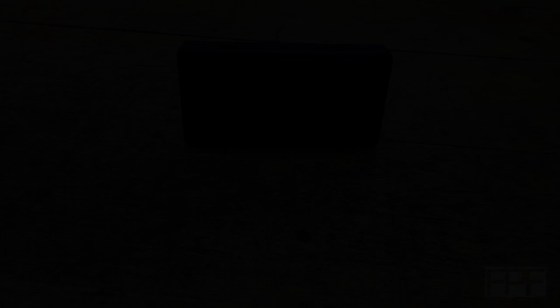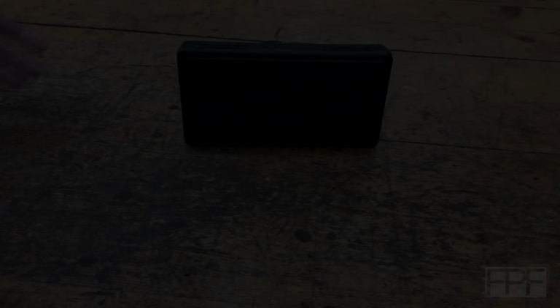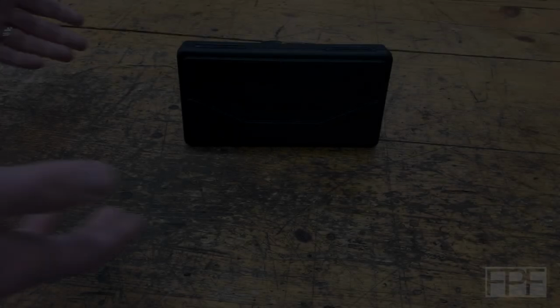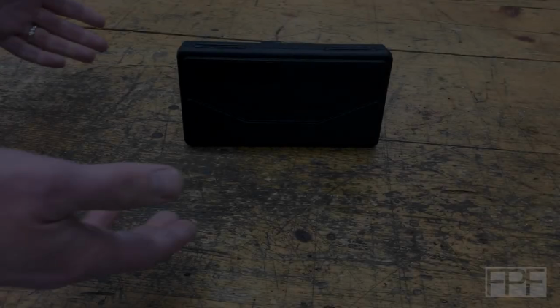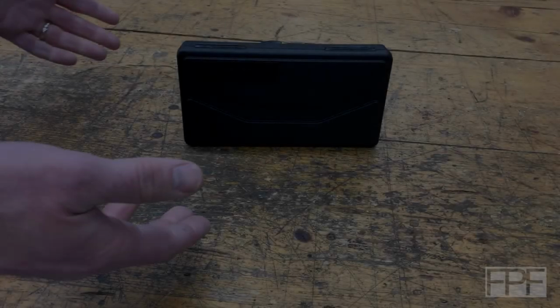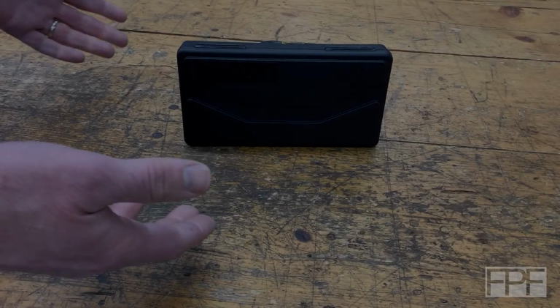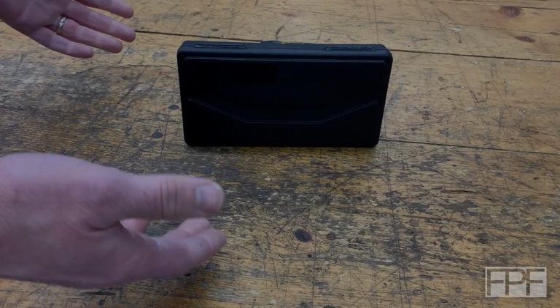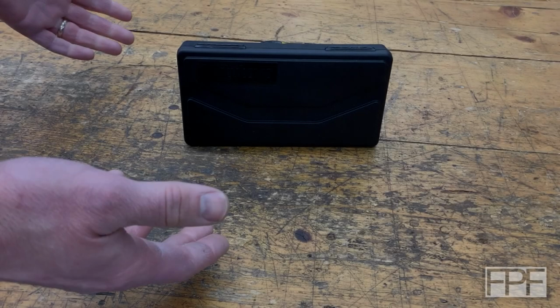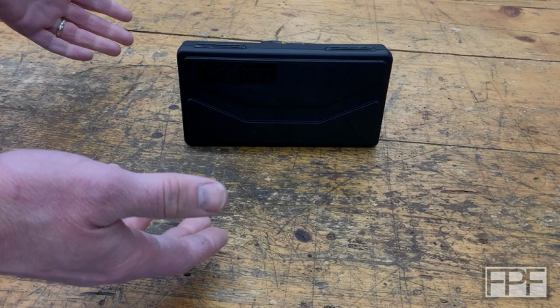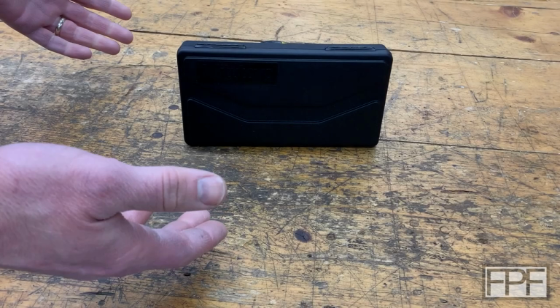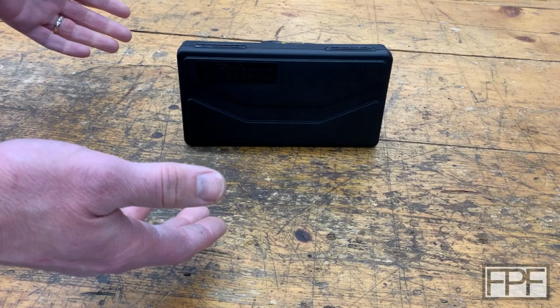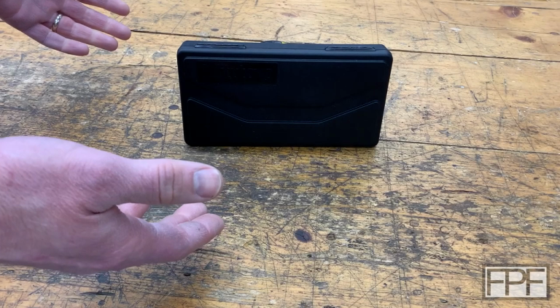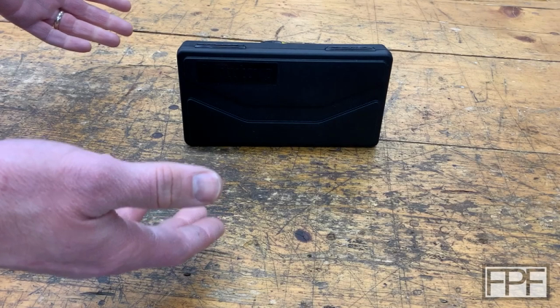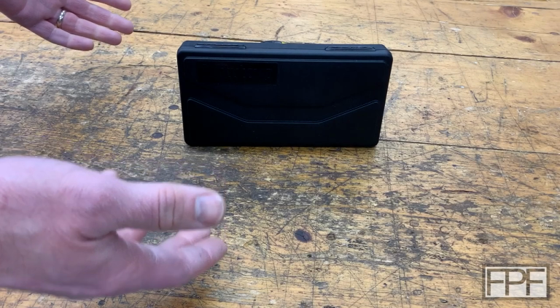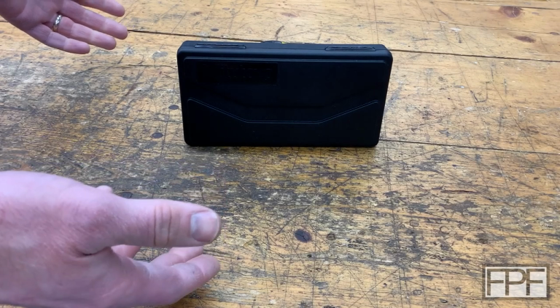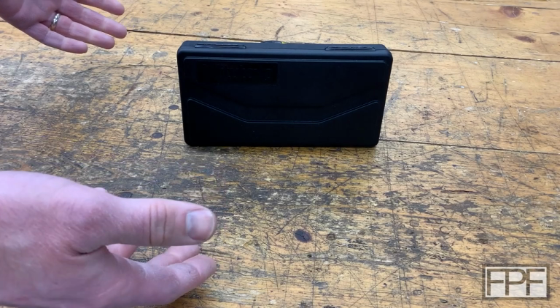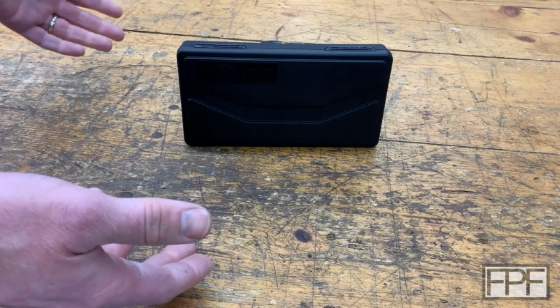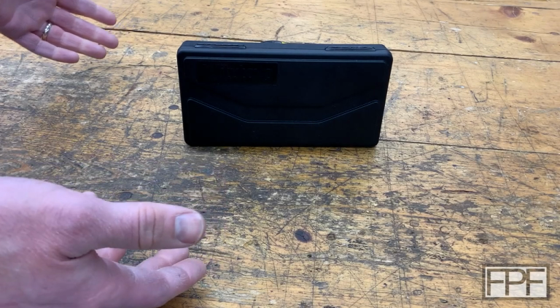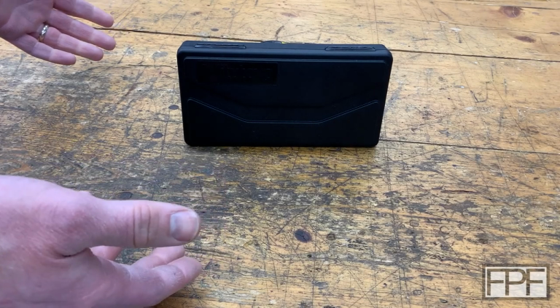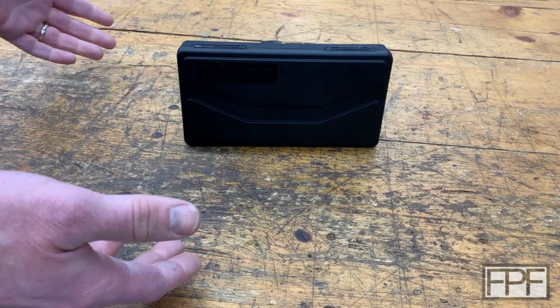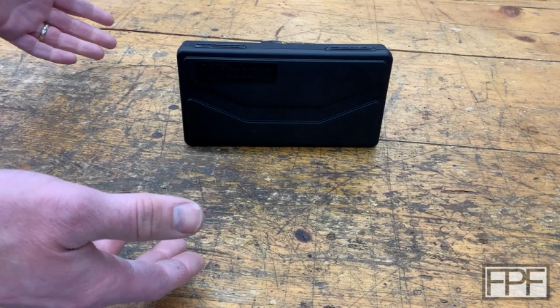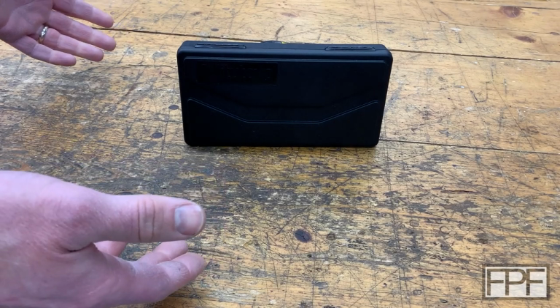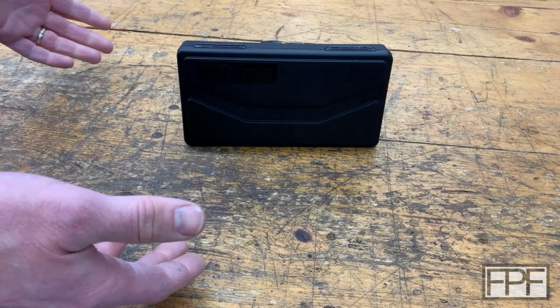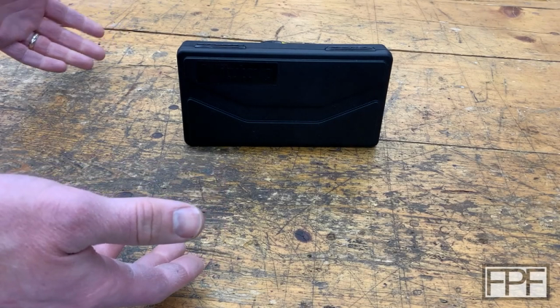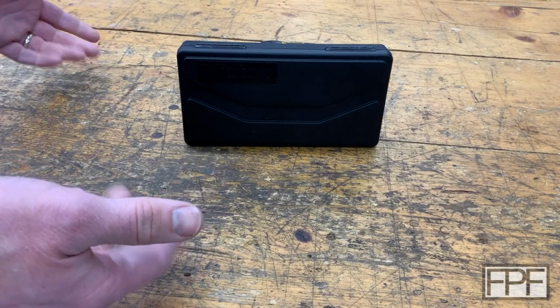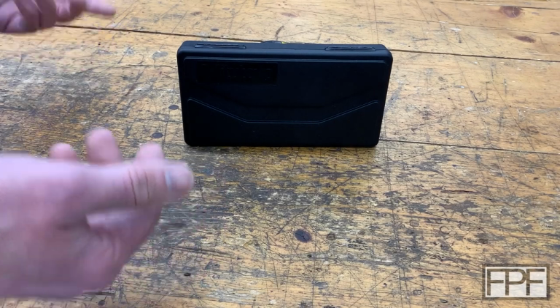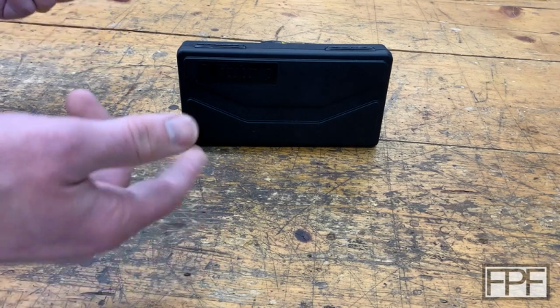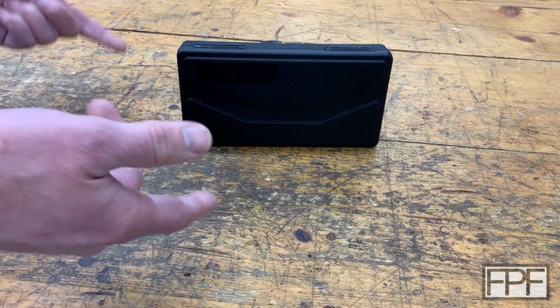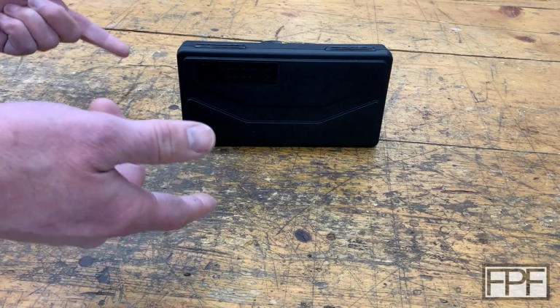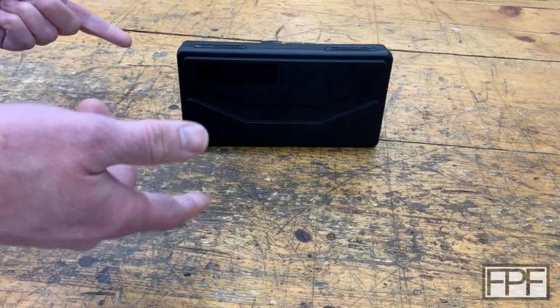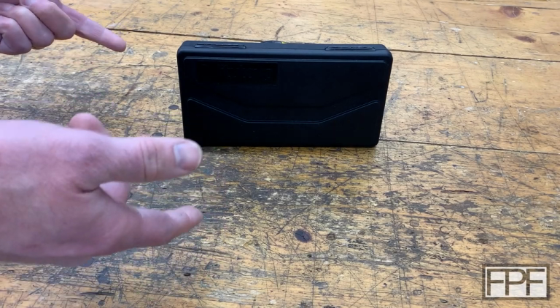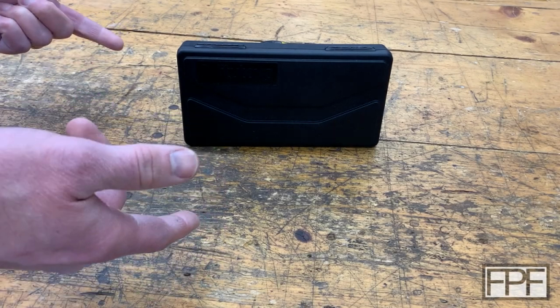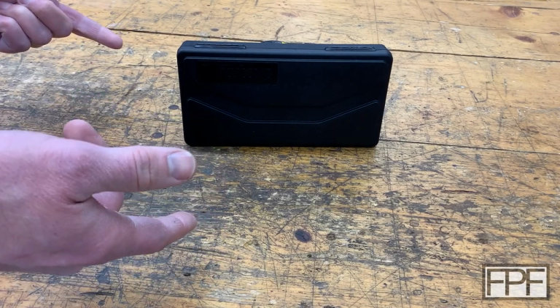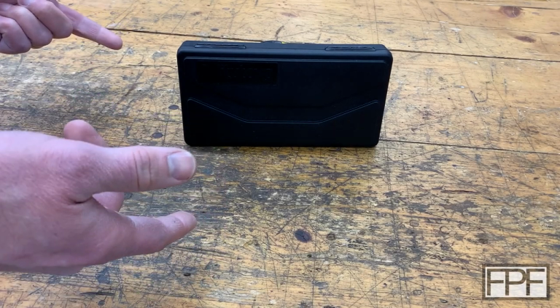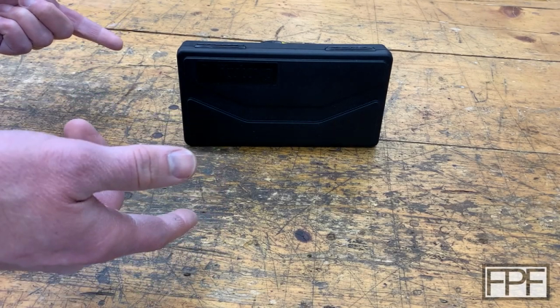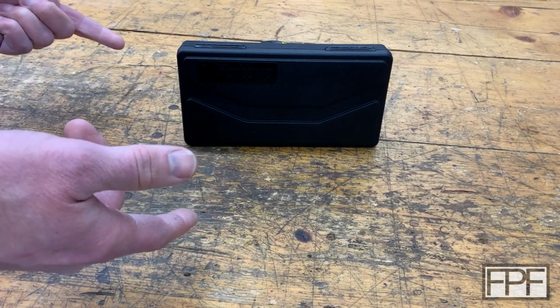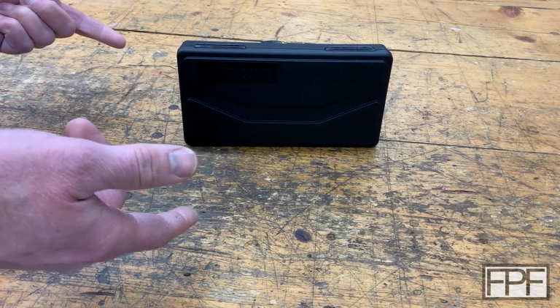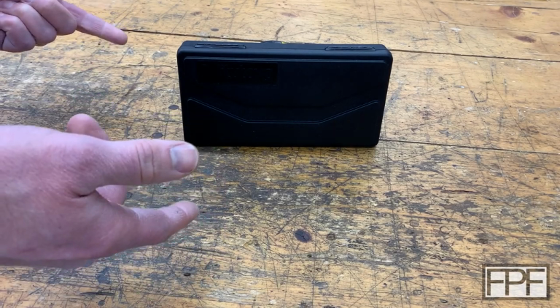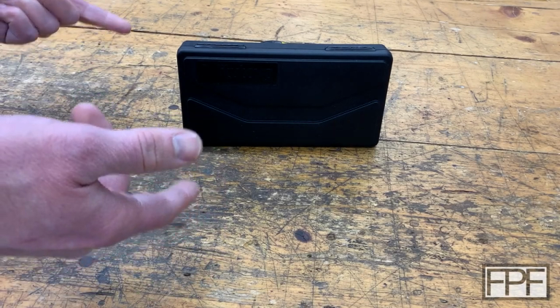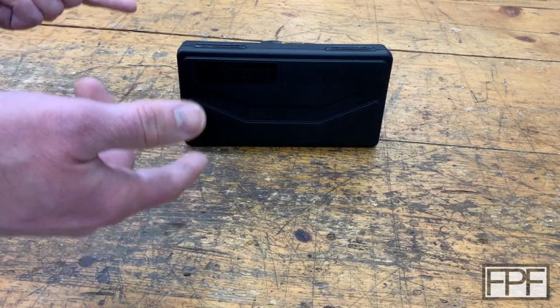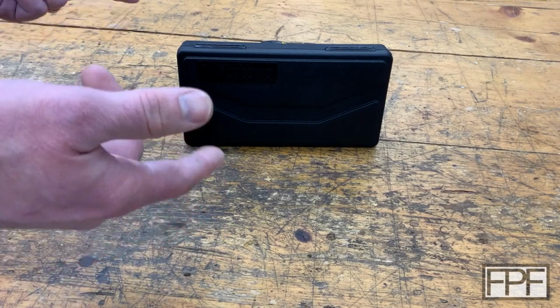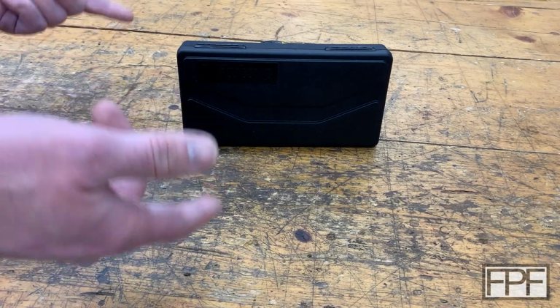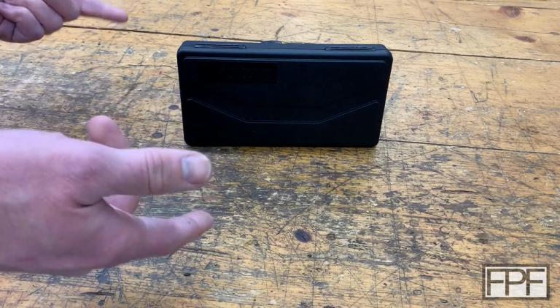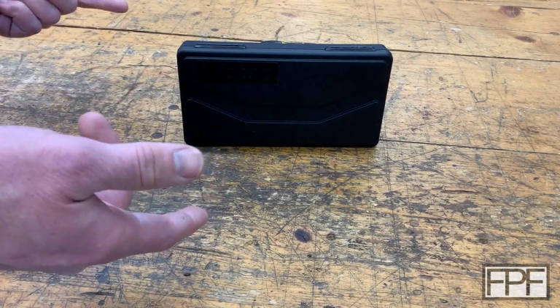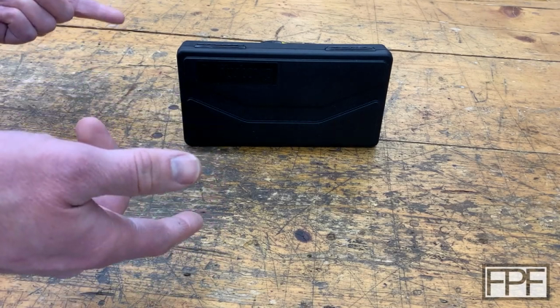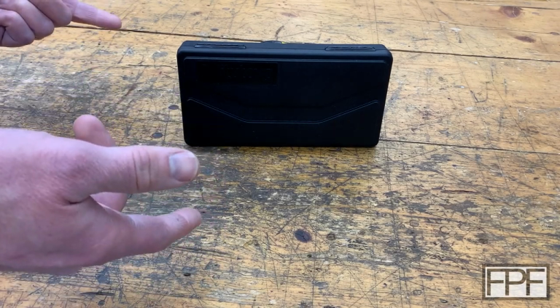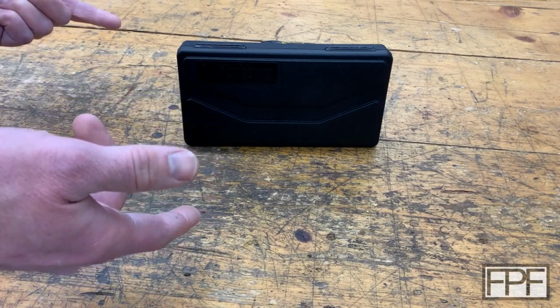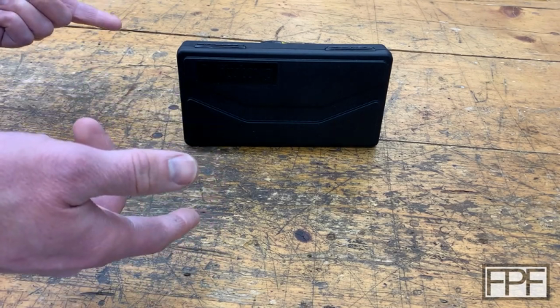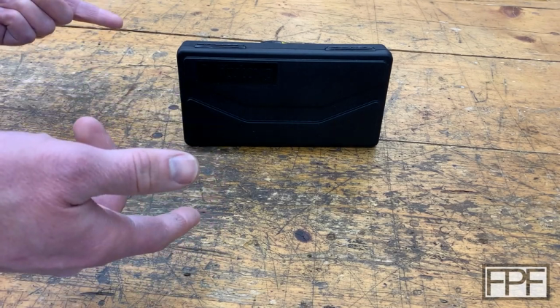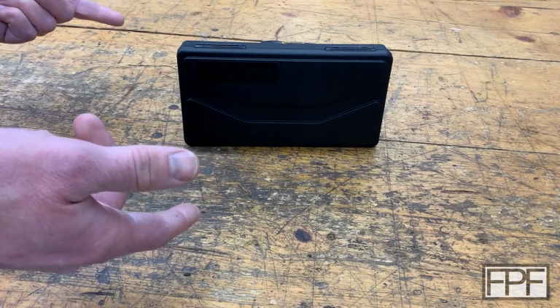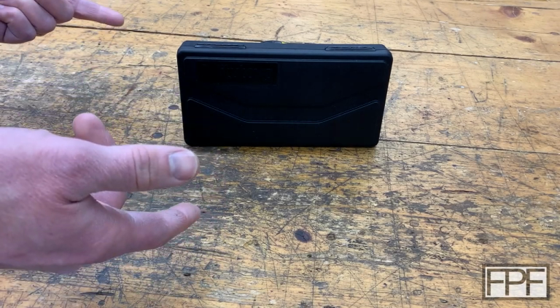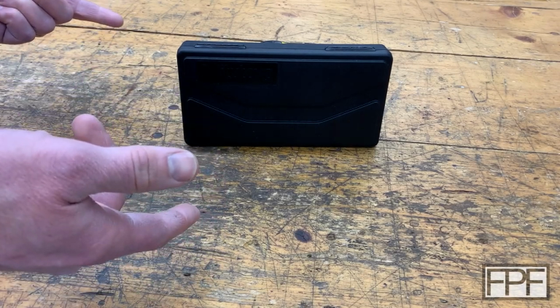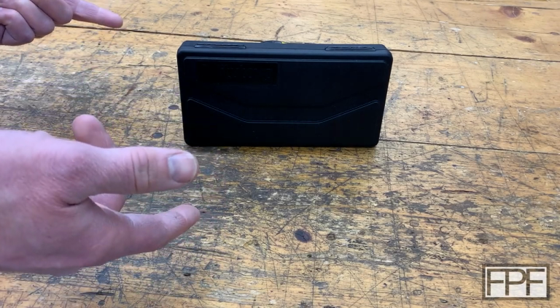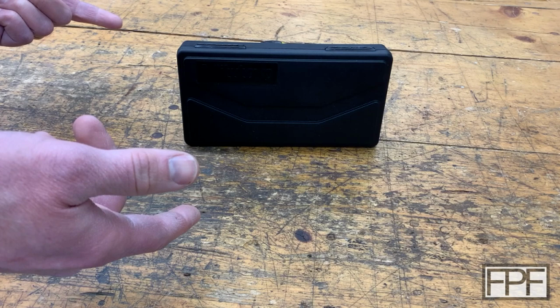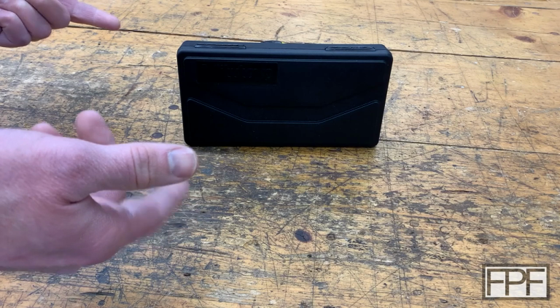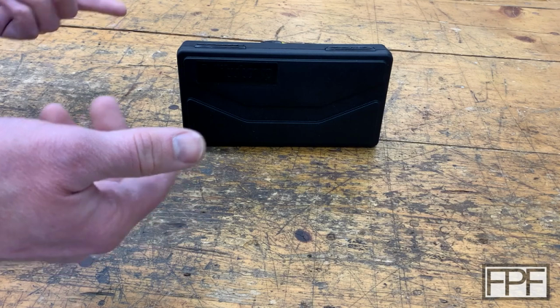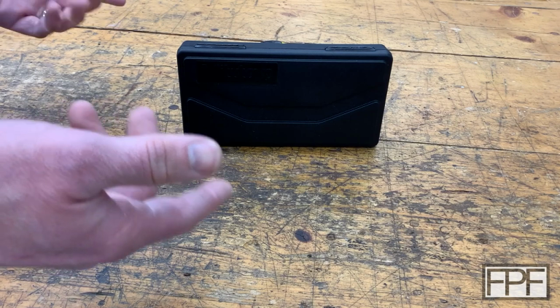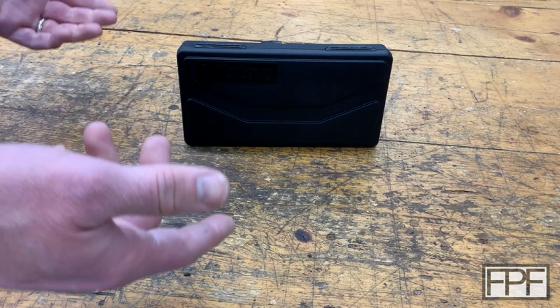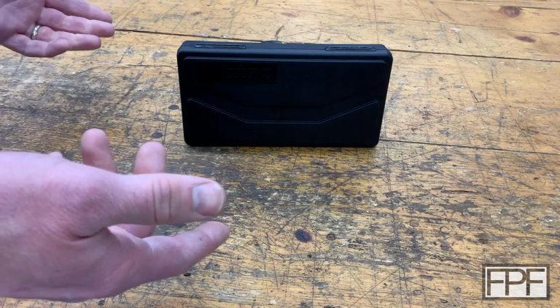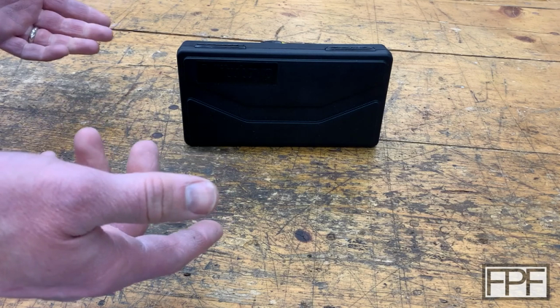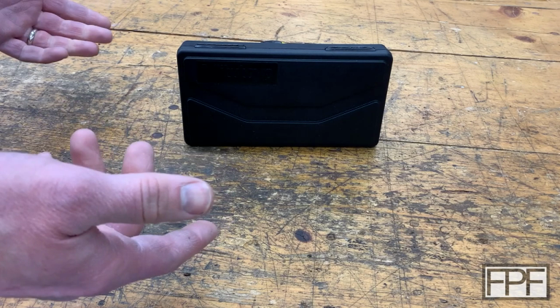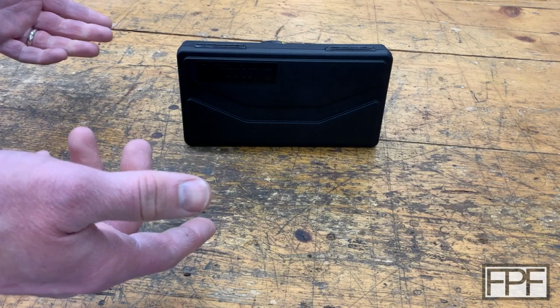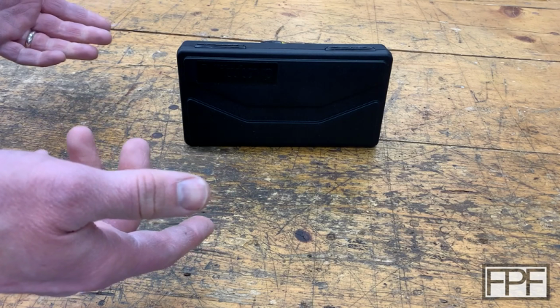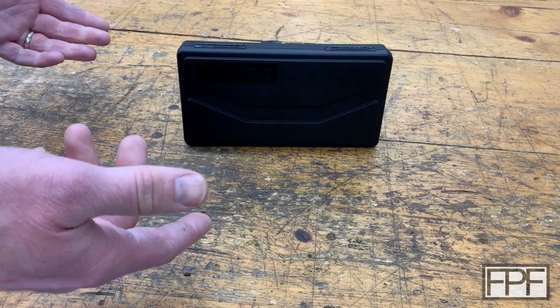Hey guys, and welcome to Functional Print Friday. So what I have on the bench this week is a 3D printed television, and it's super tiny.